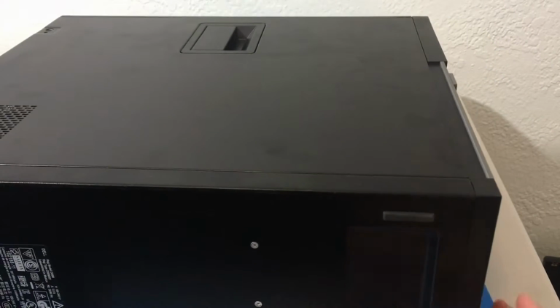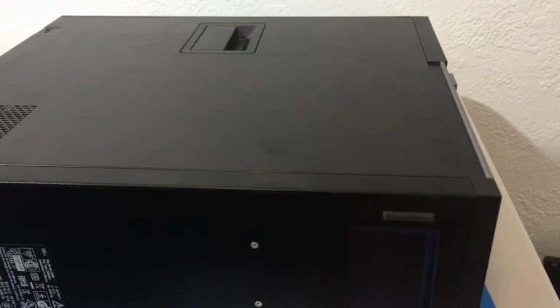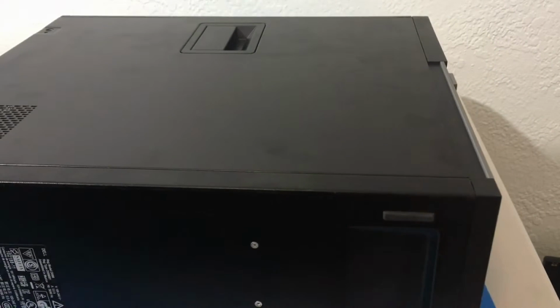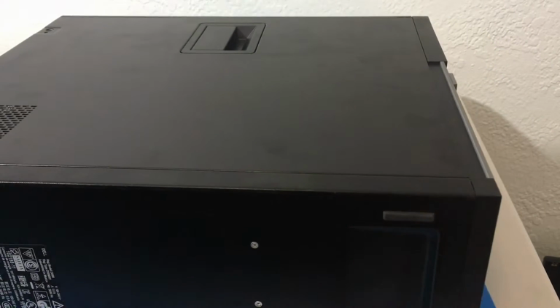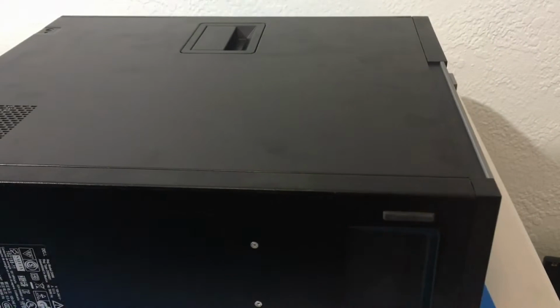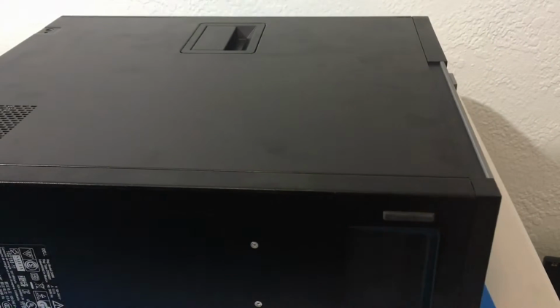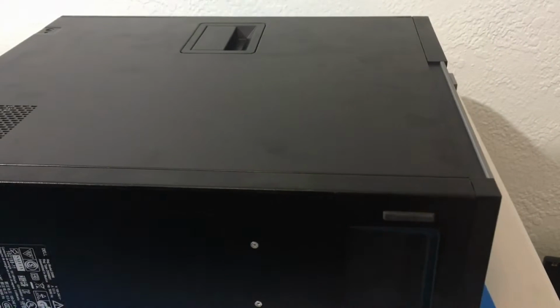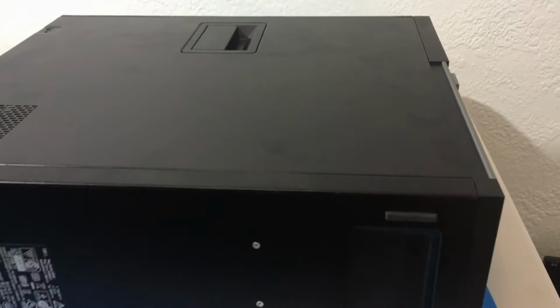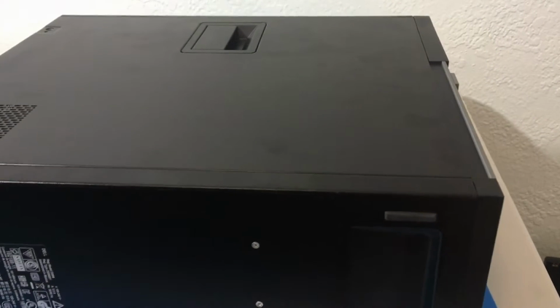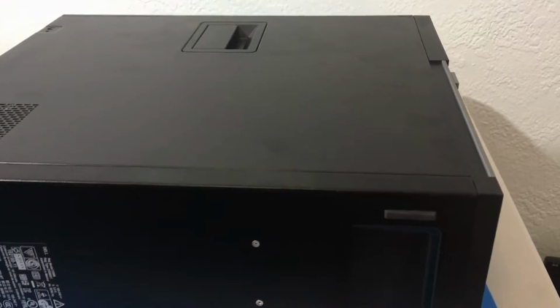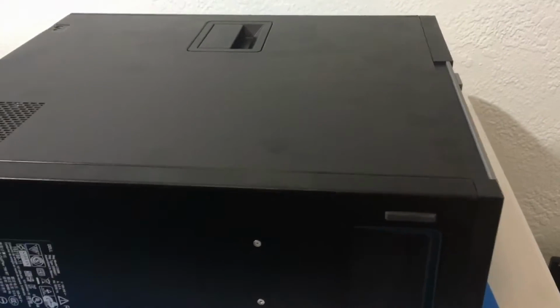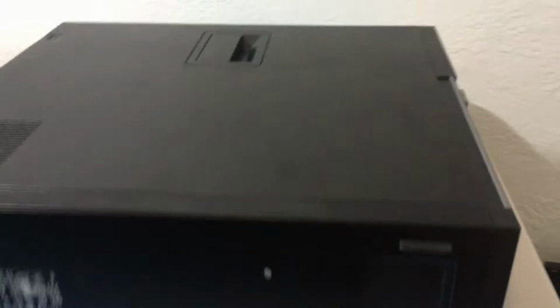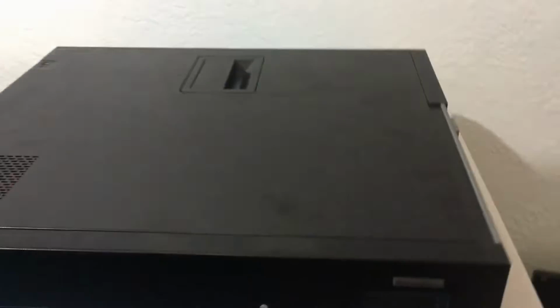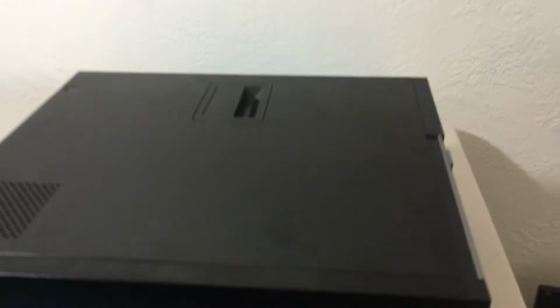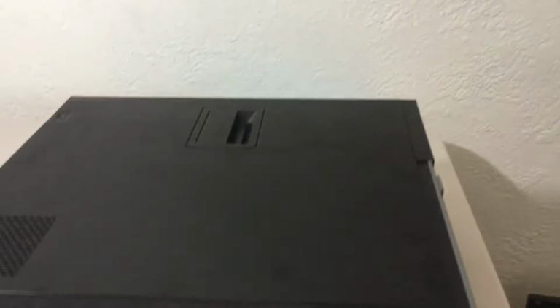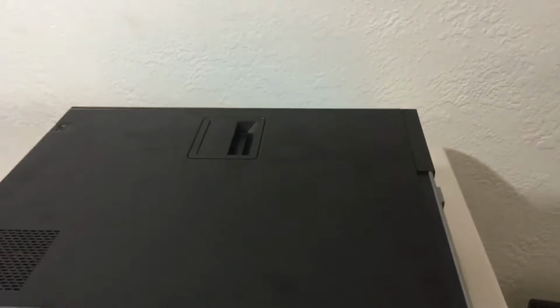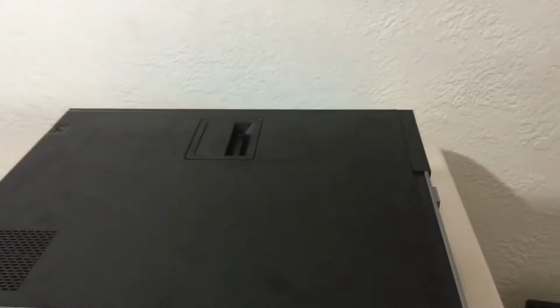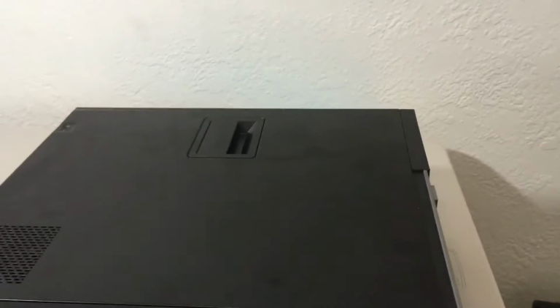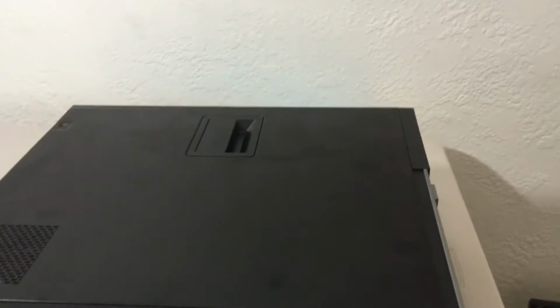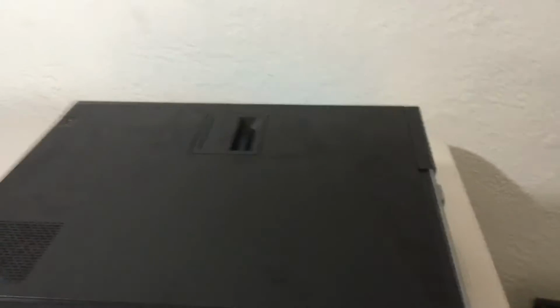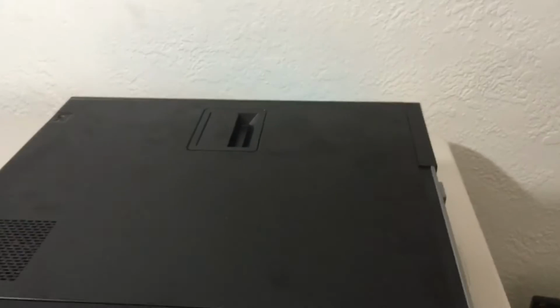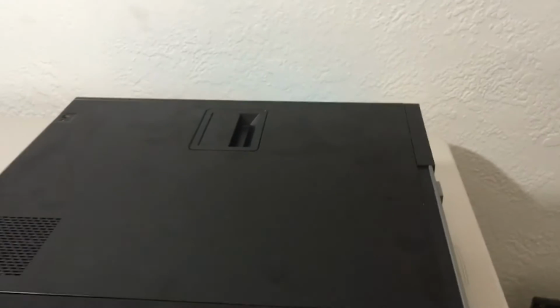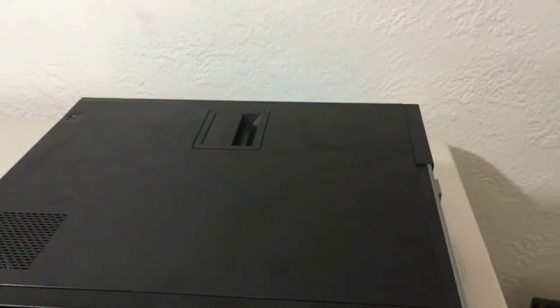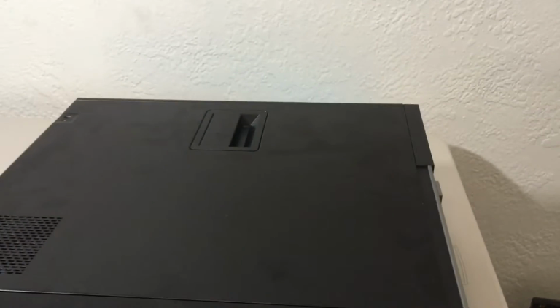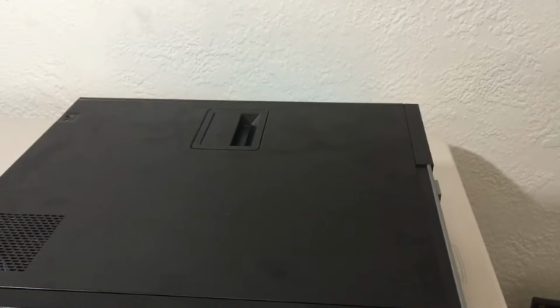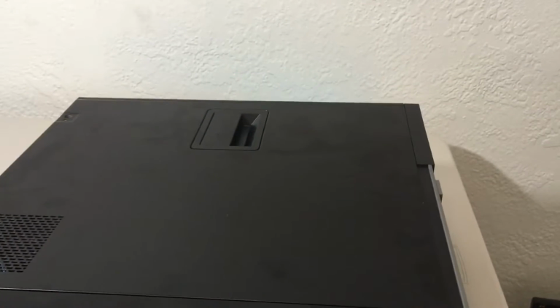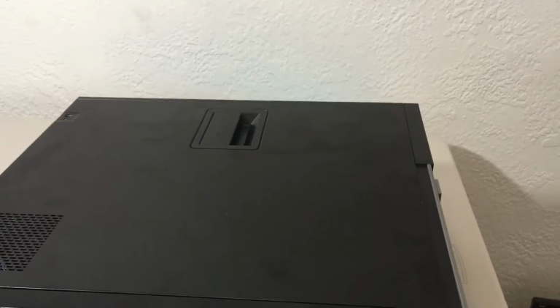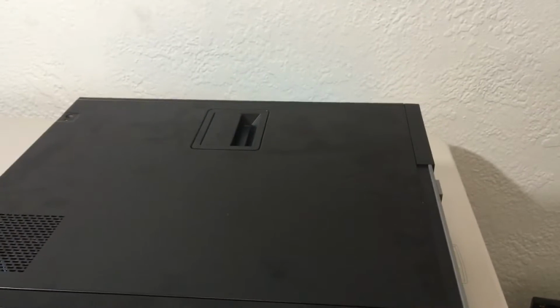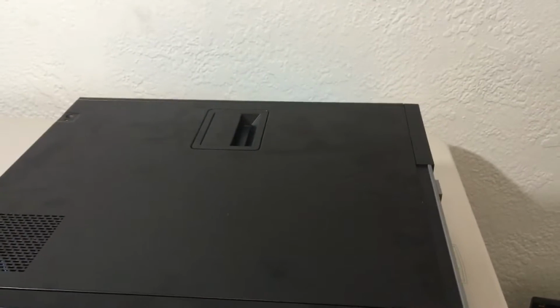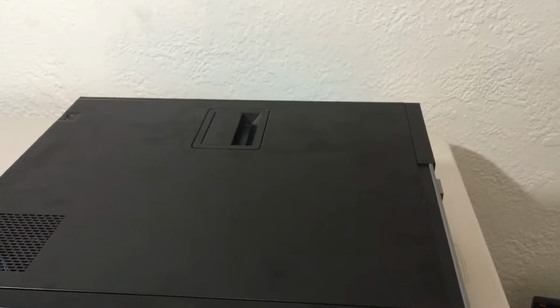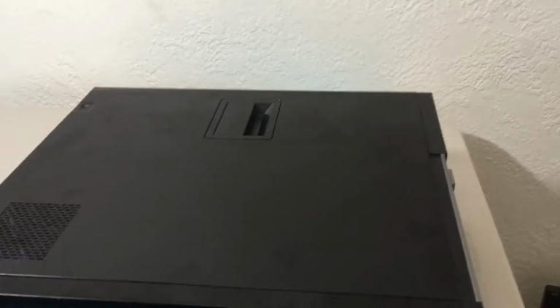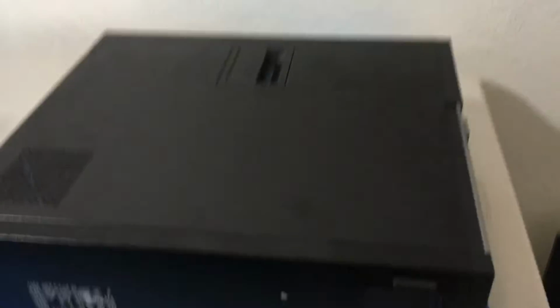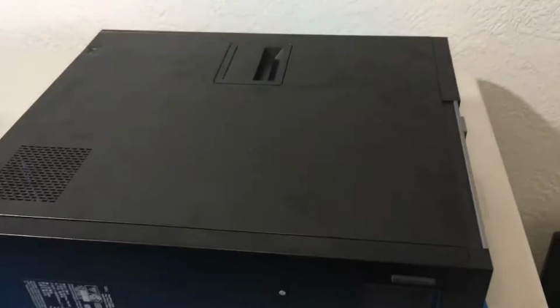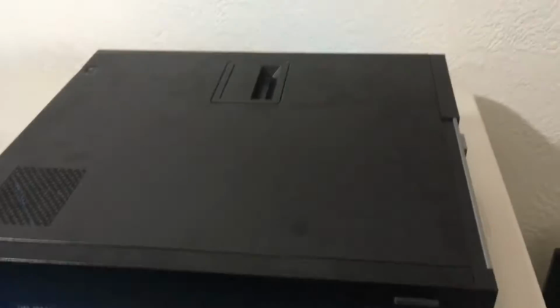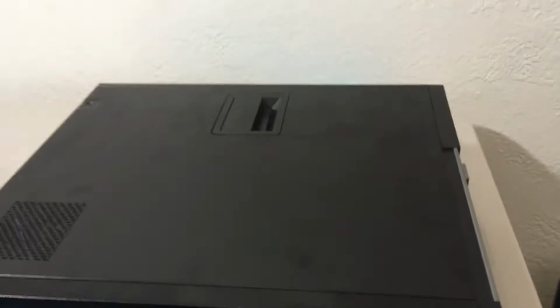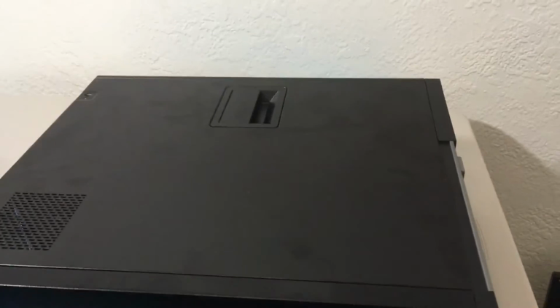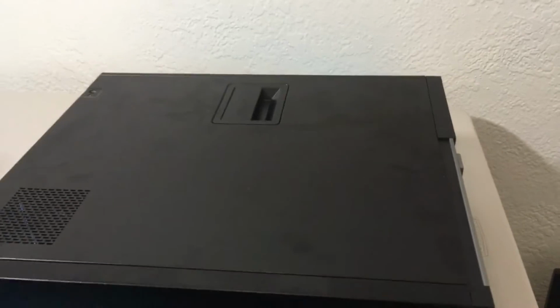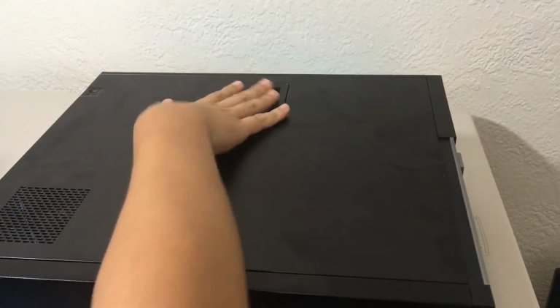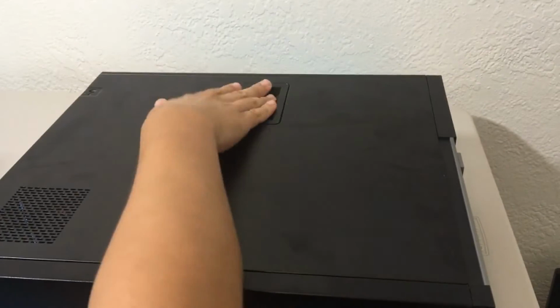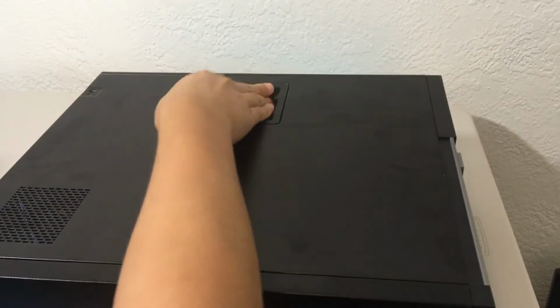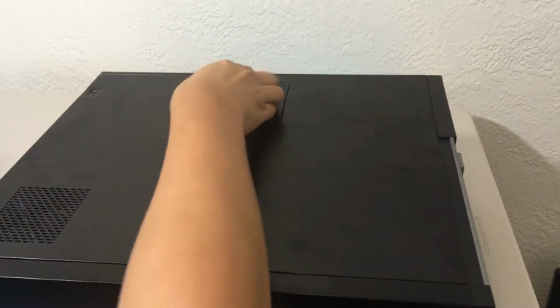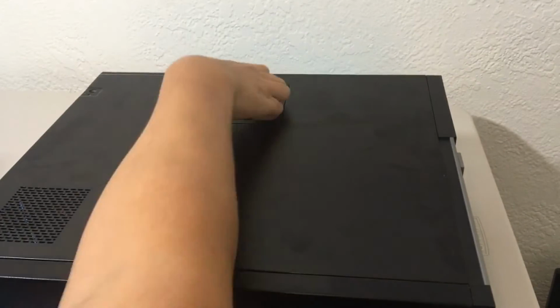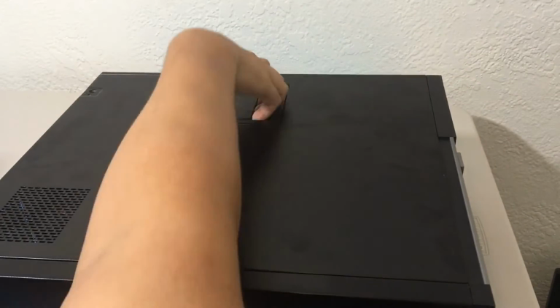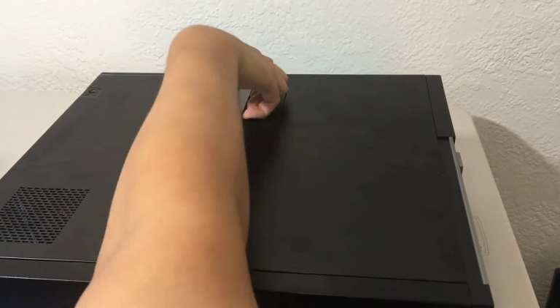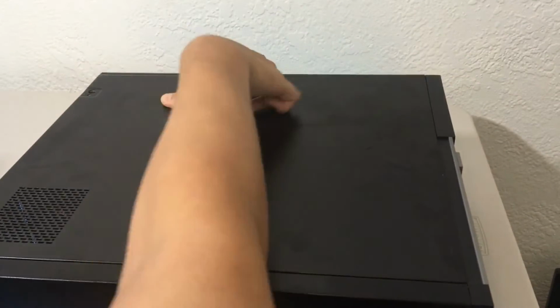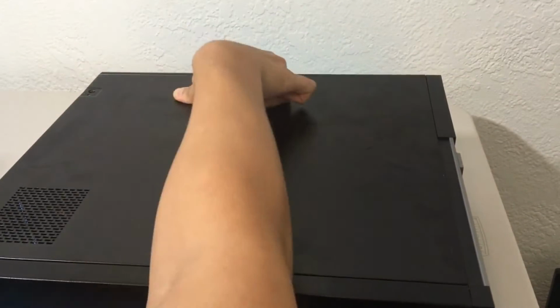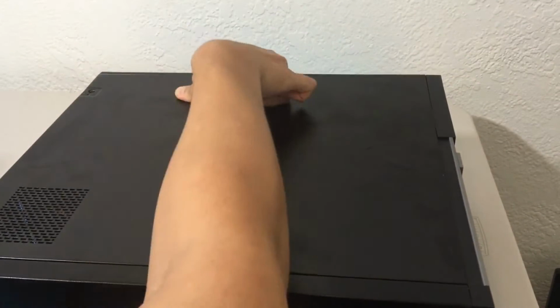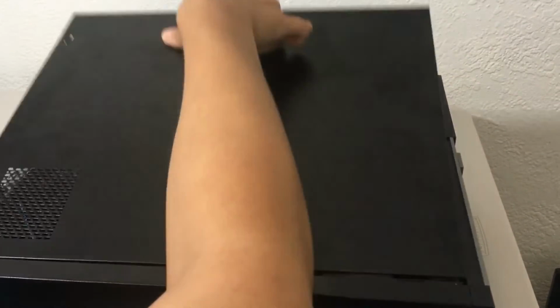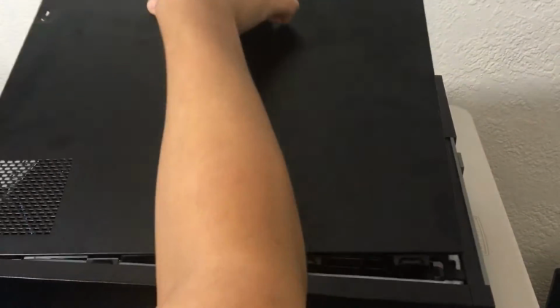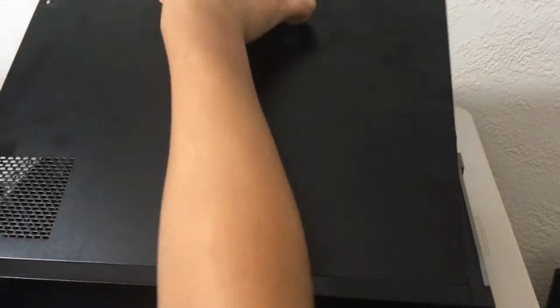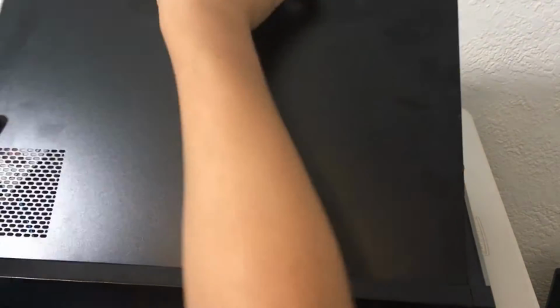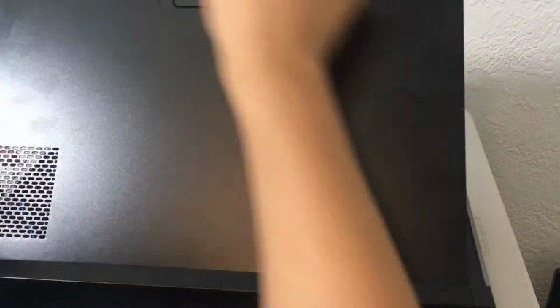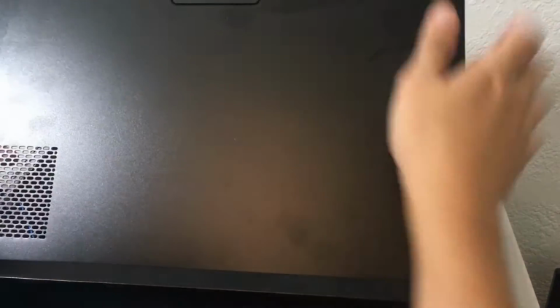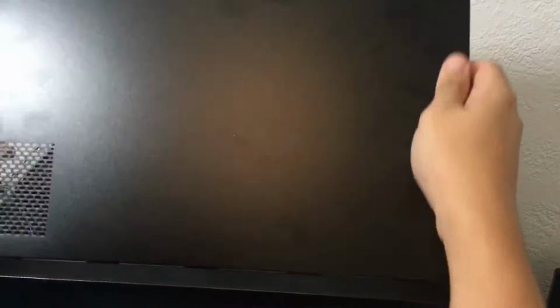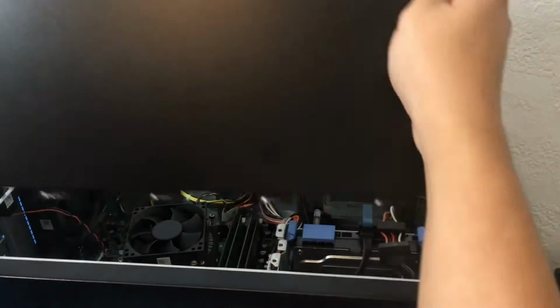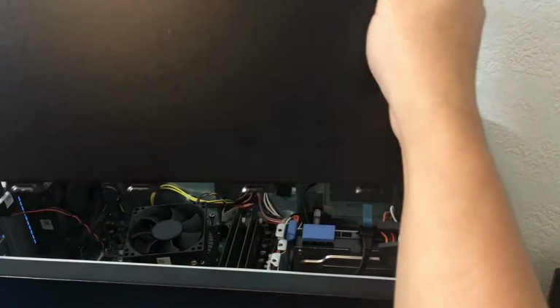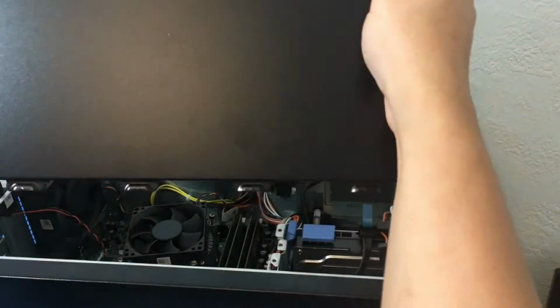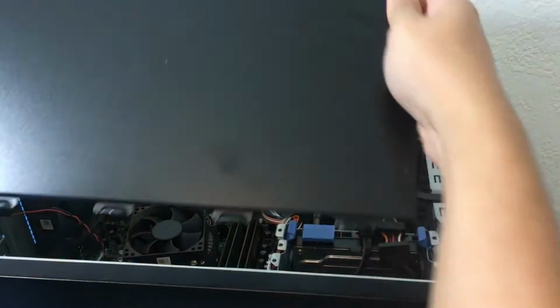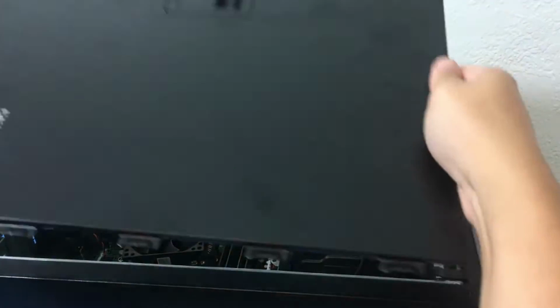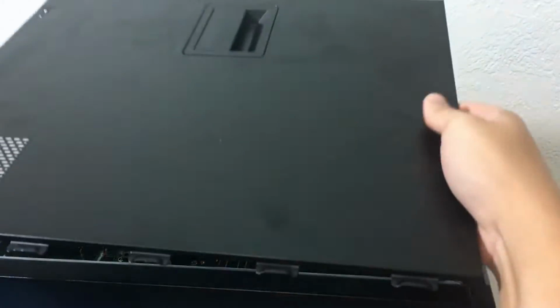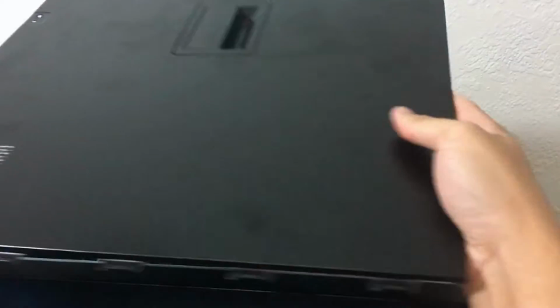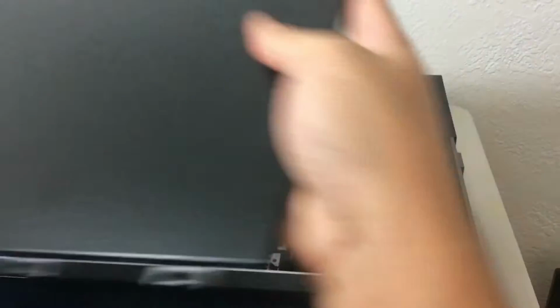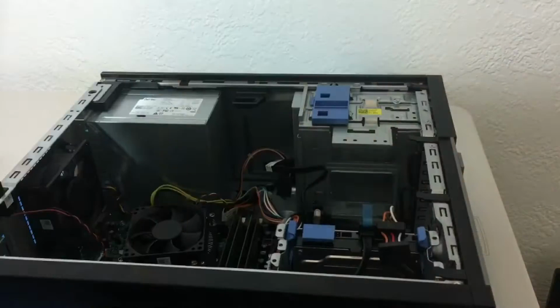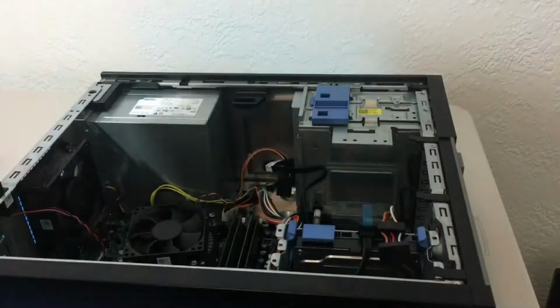First thing we got to do is open up our side panel. The great thing about these Optiplexes is that you don't need a screwdriver to open it up.